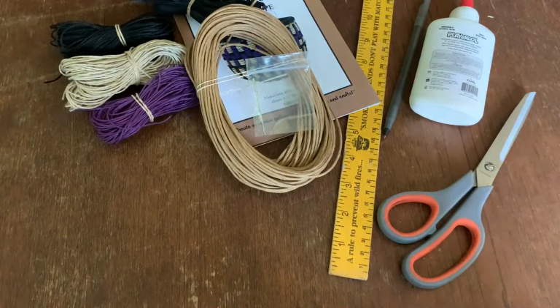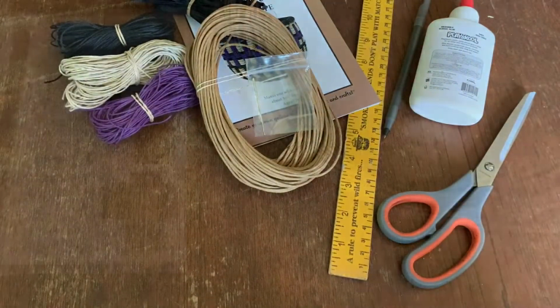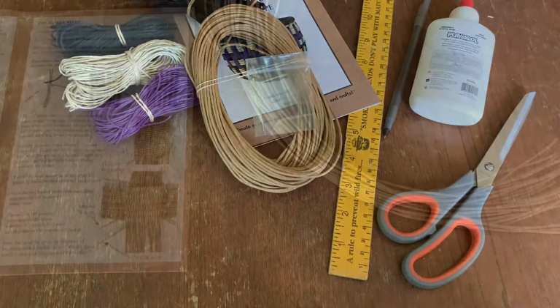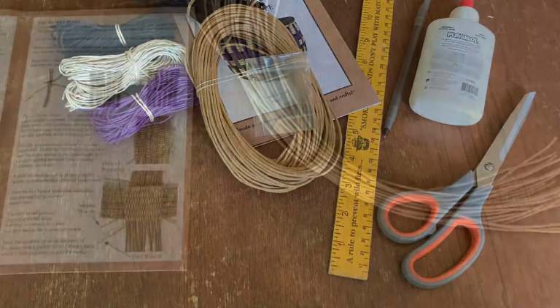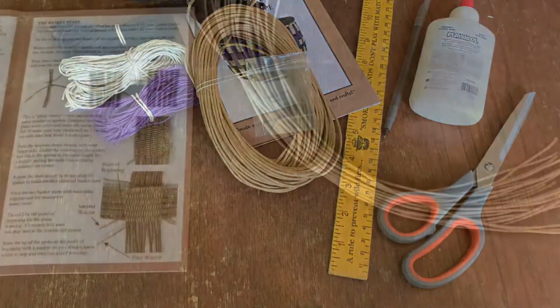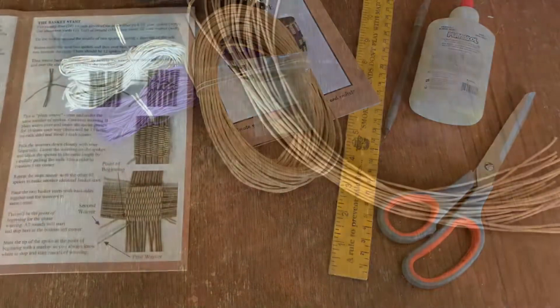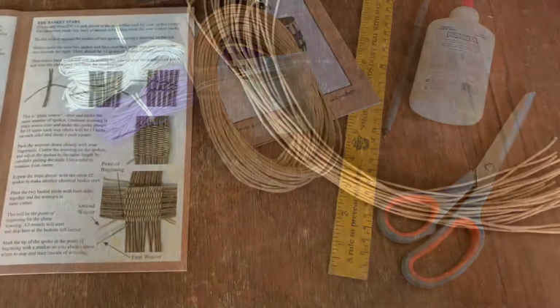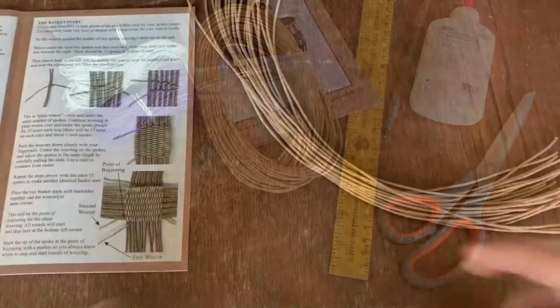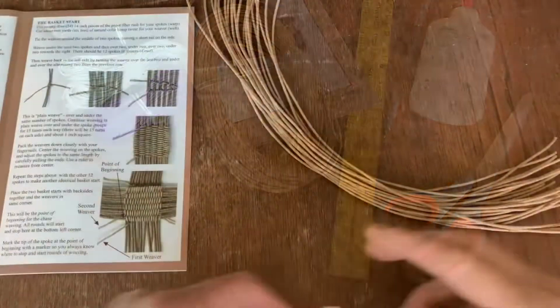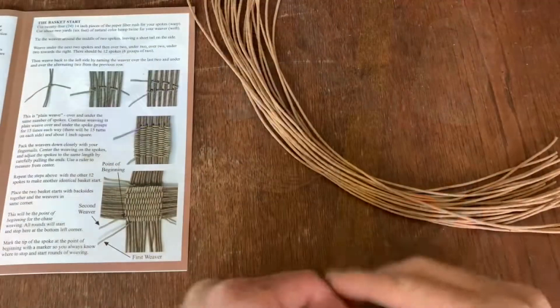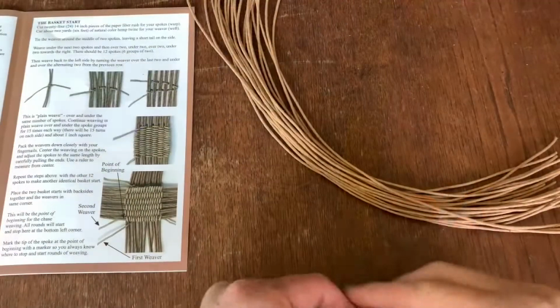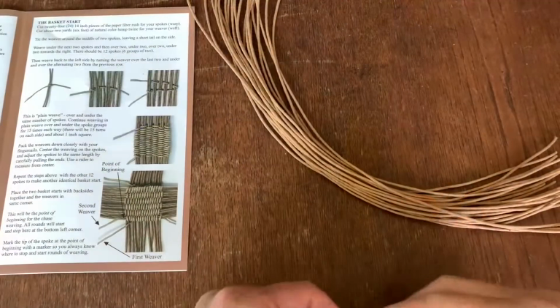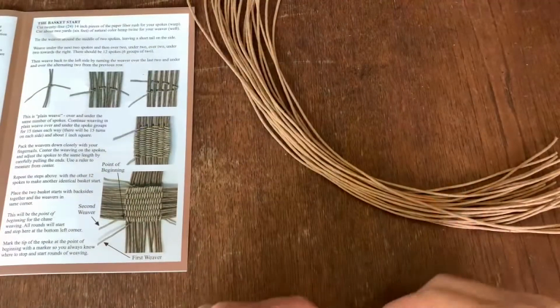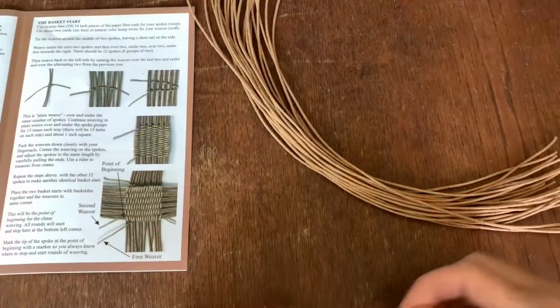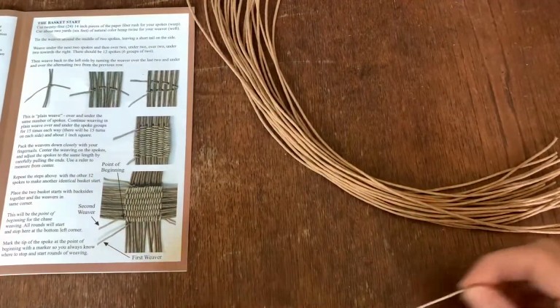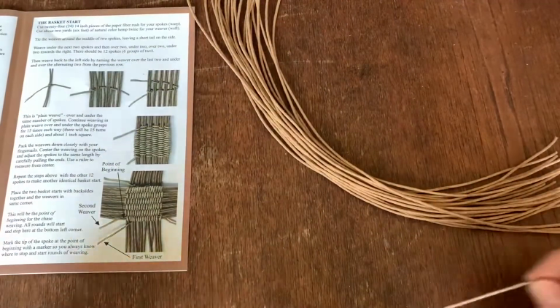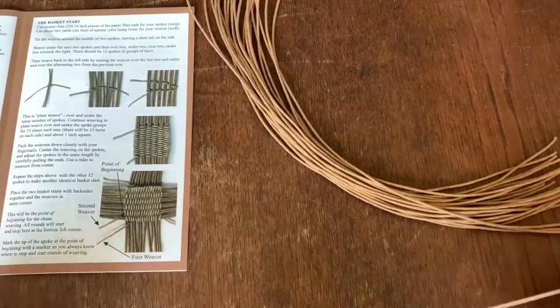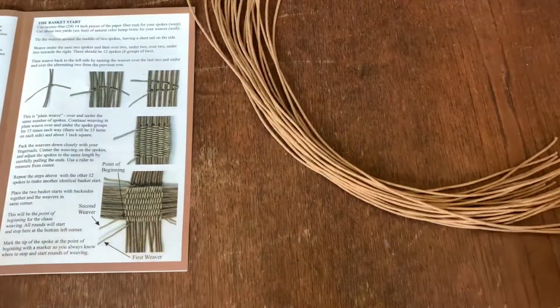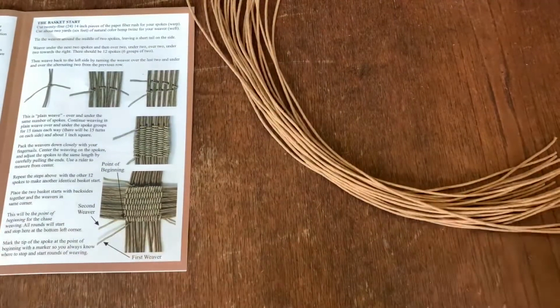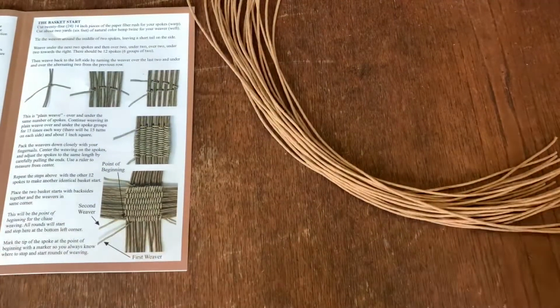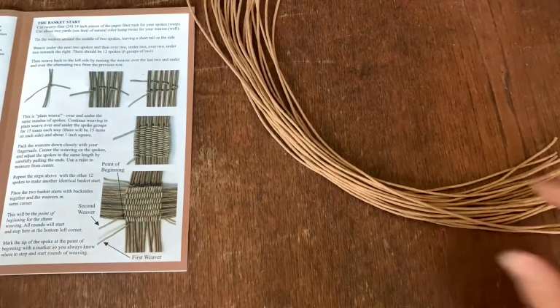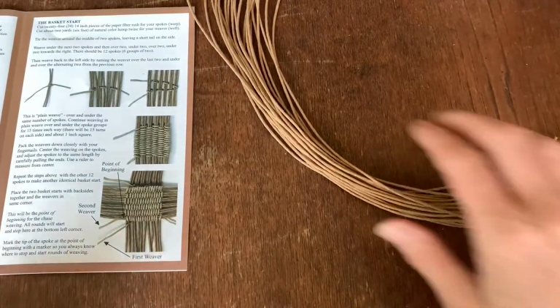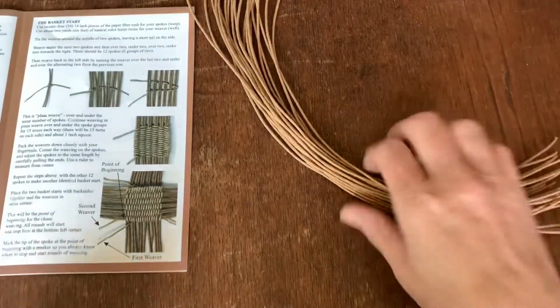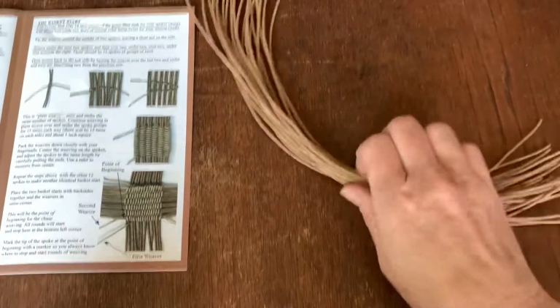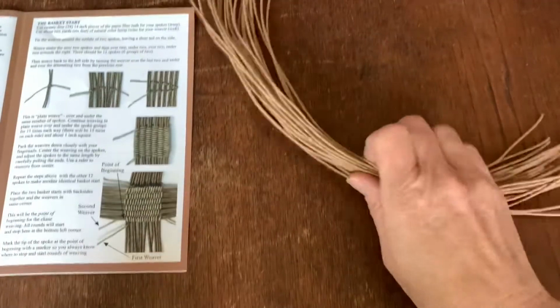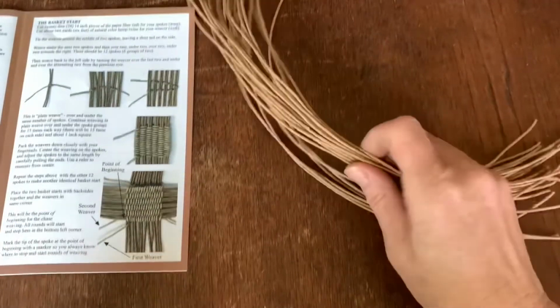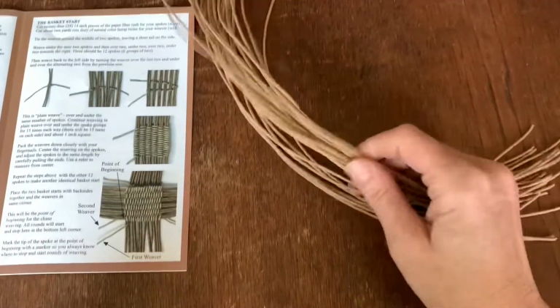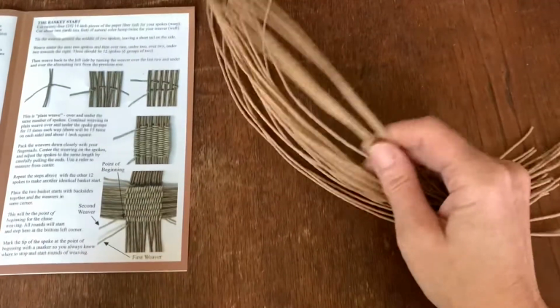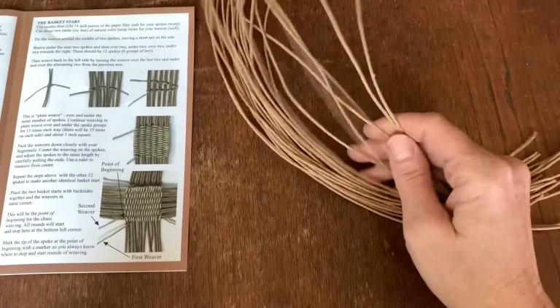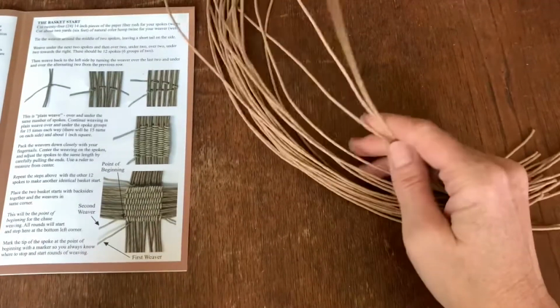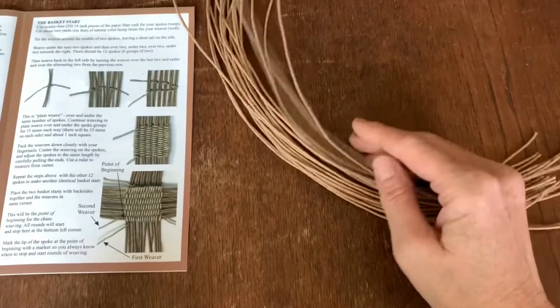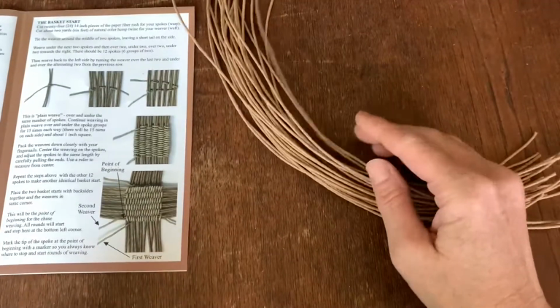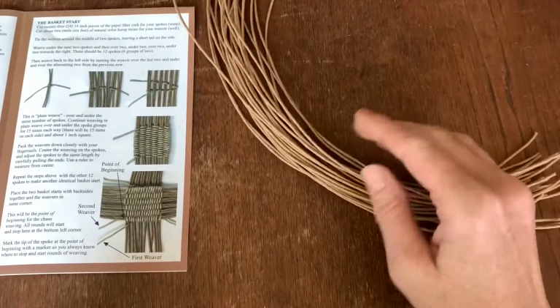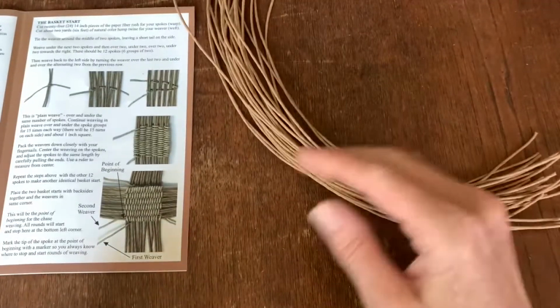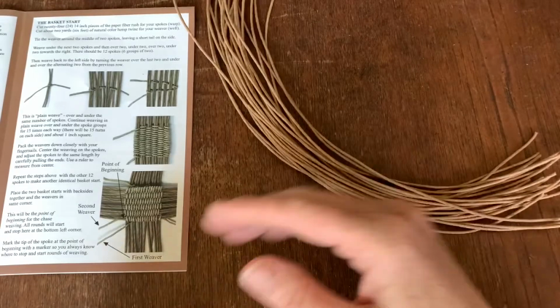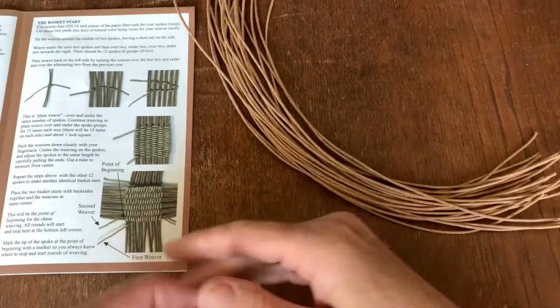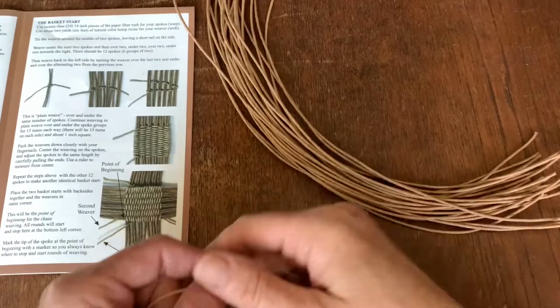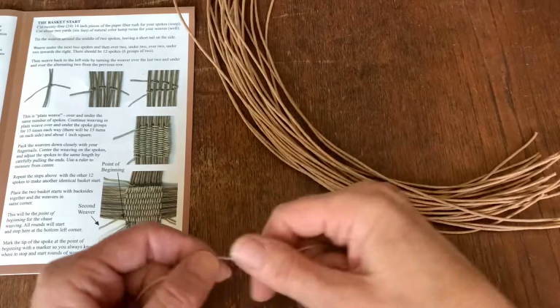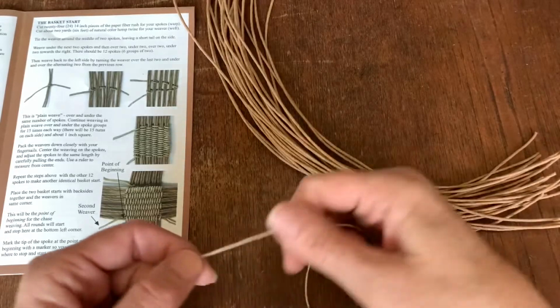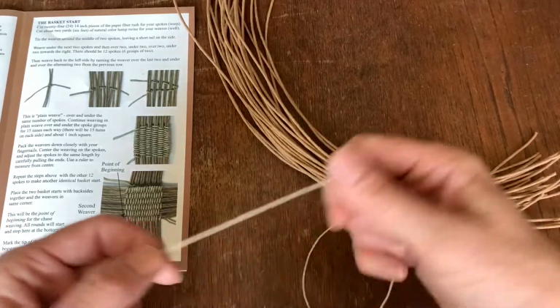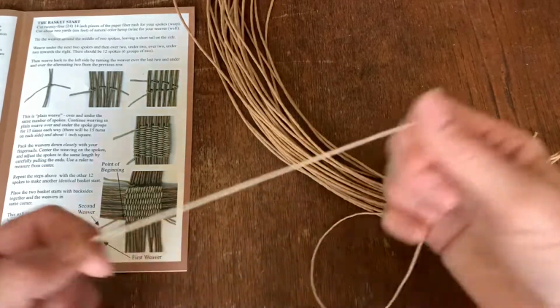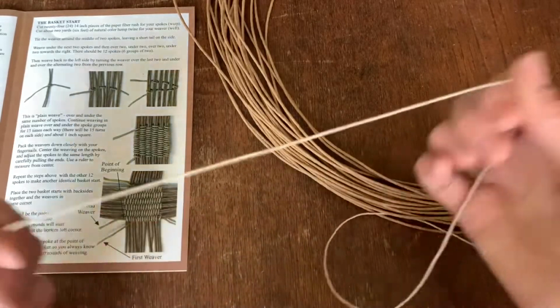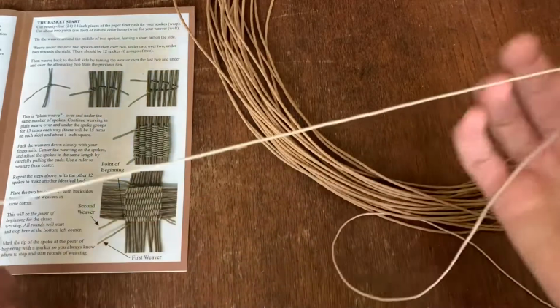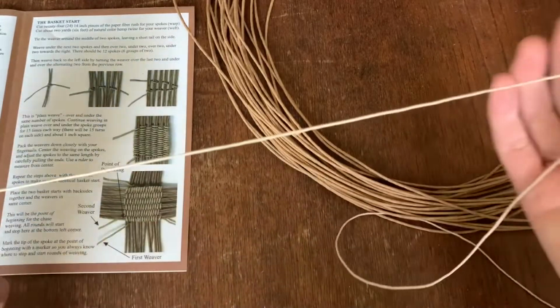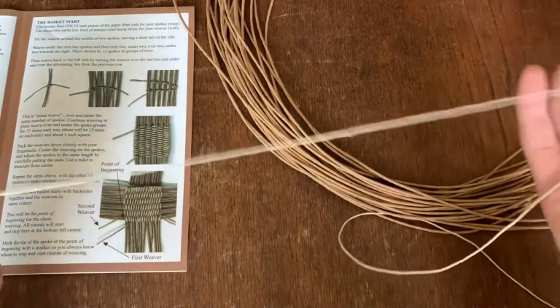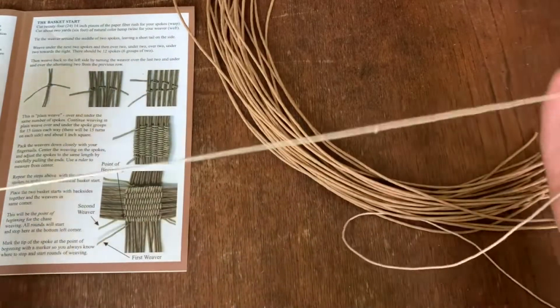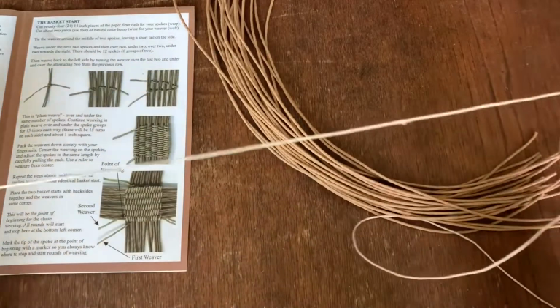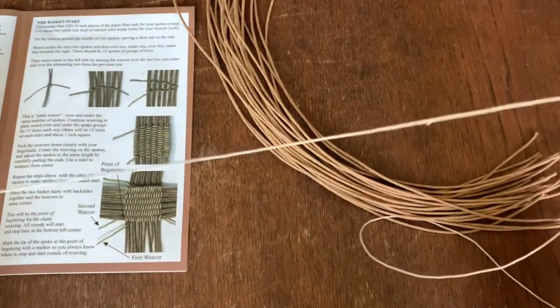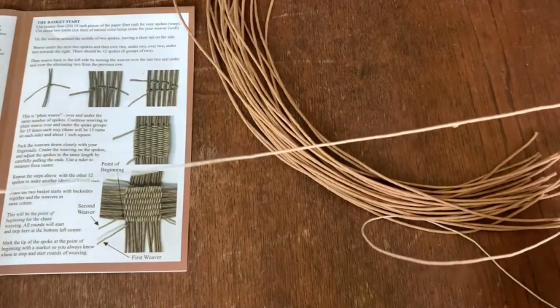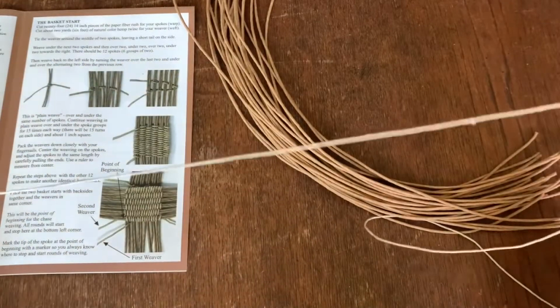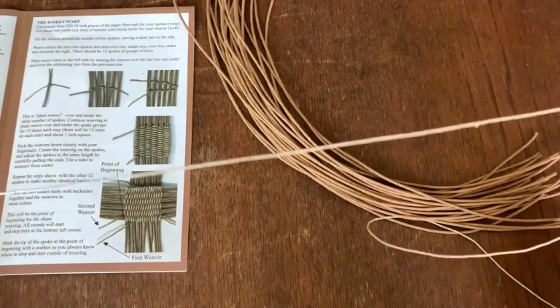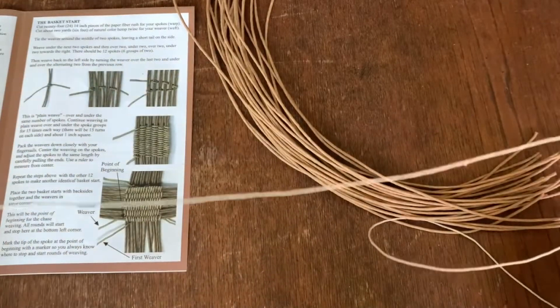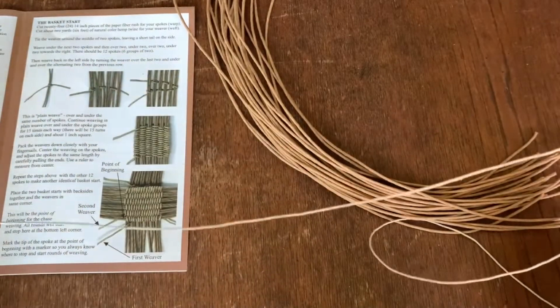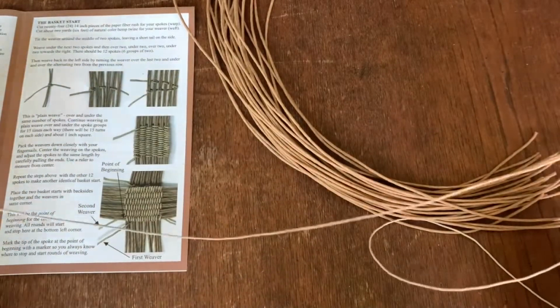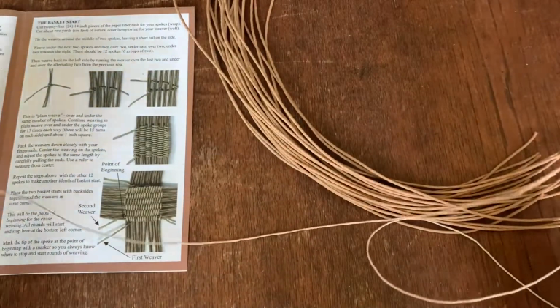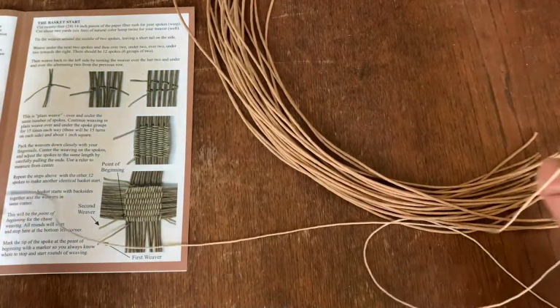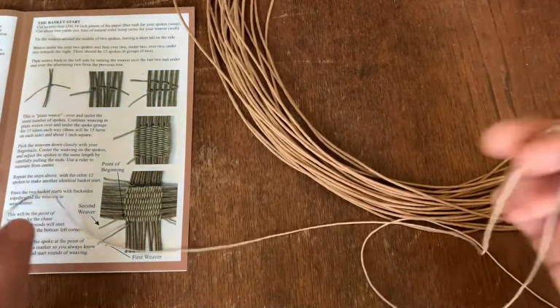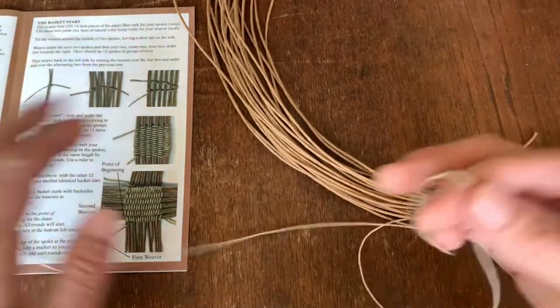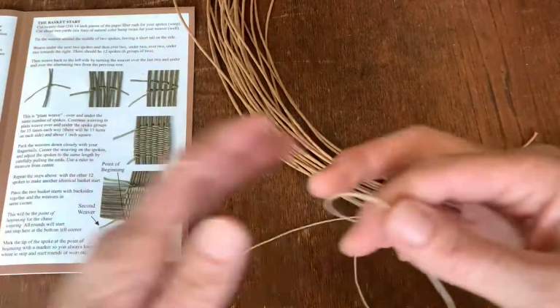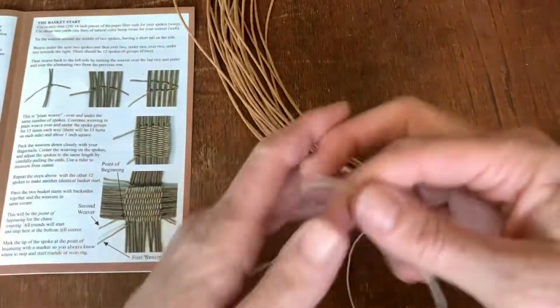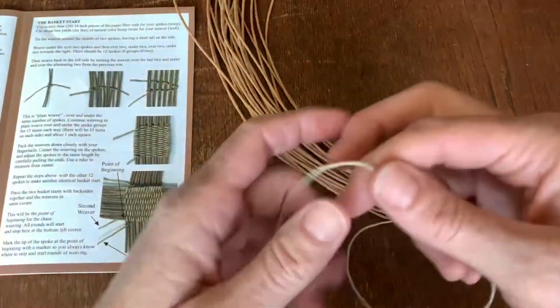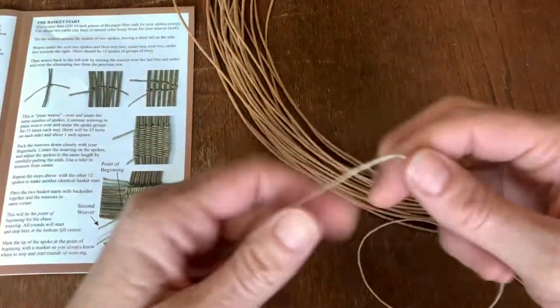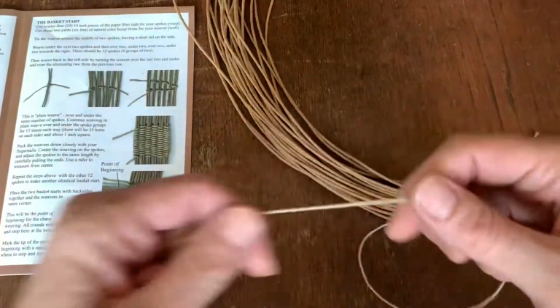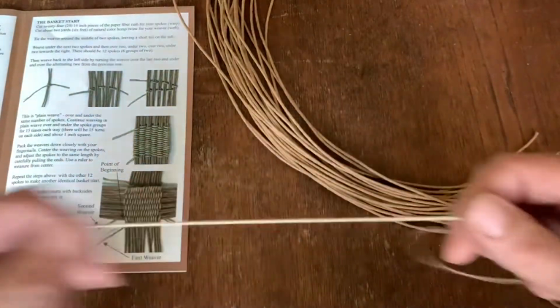I've cut 24 pieces of the fiber rush, and I've cut a two-yard piece of the twine.